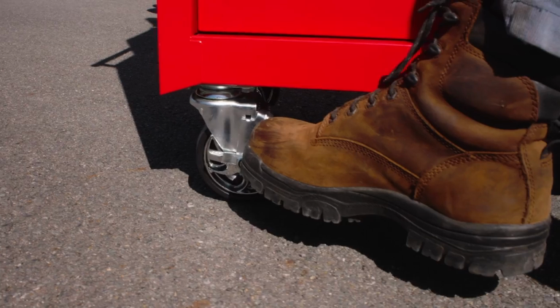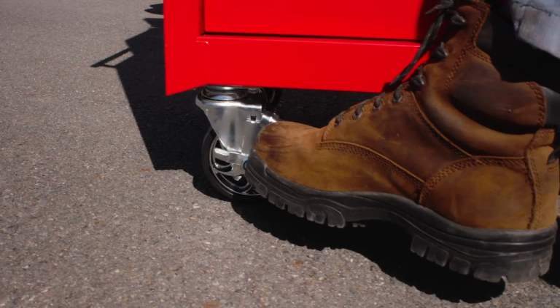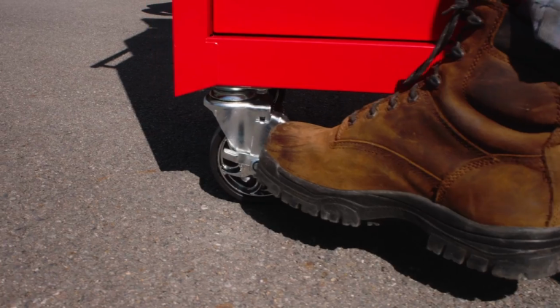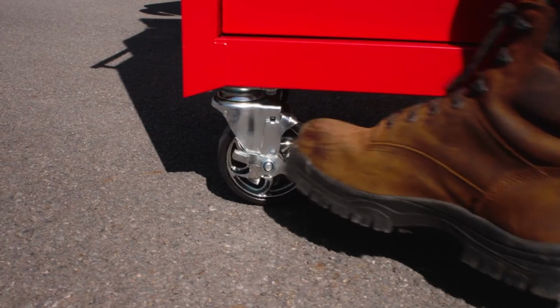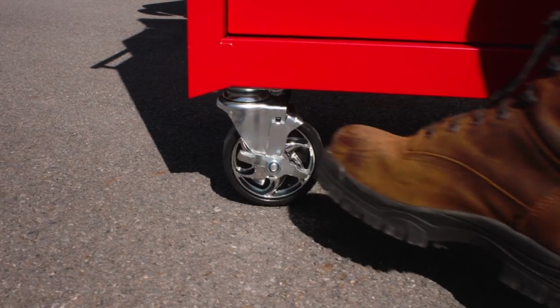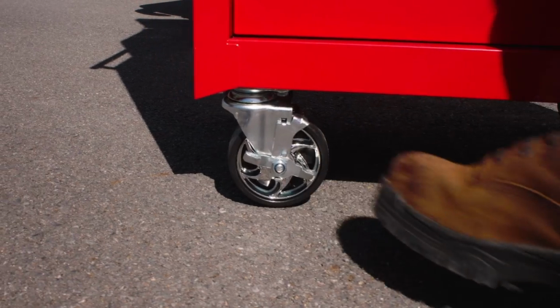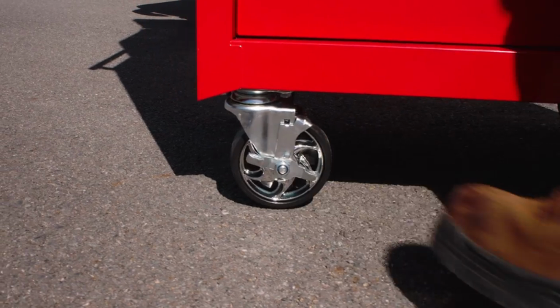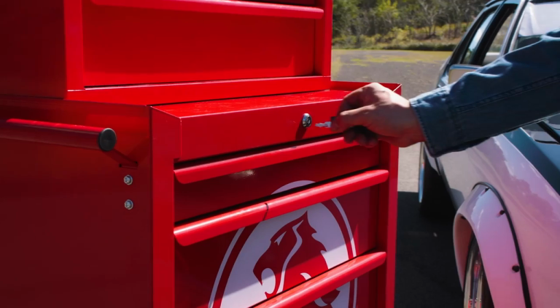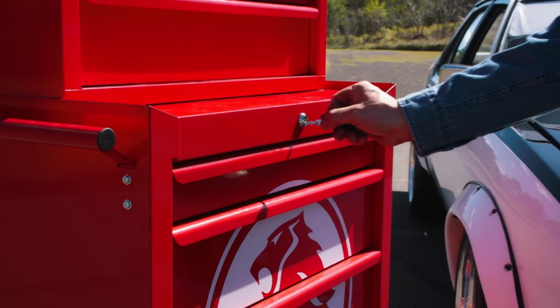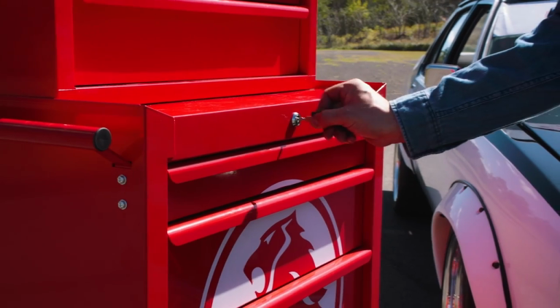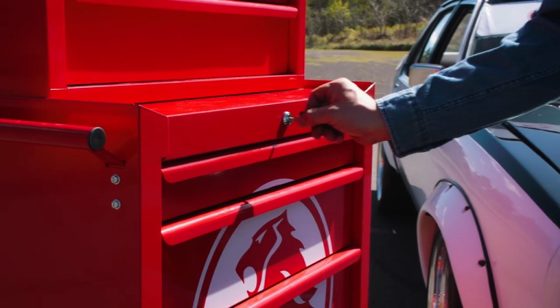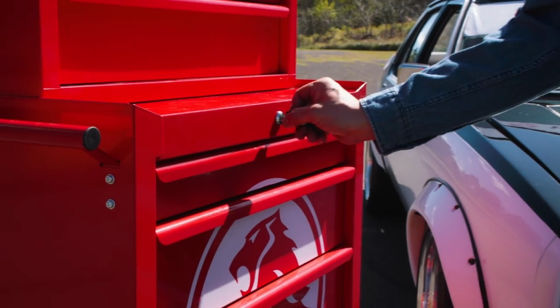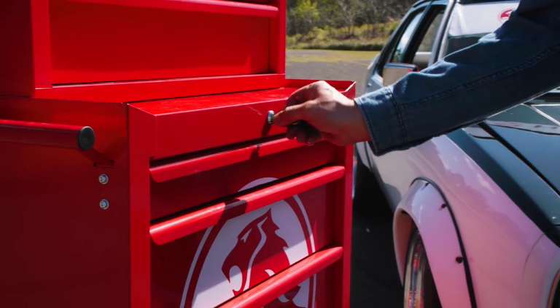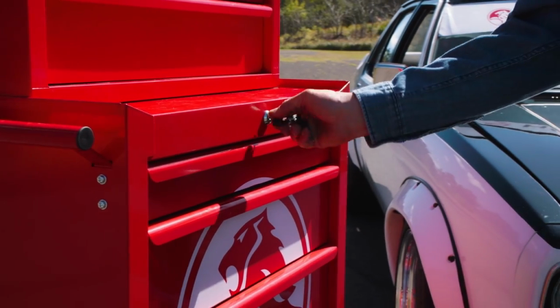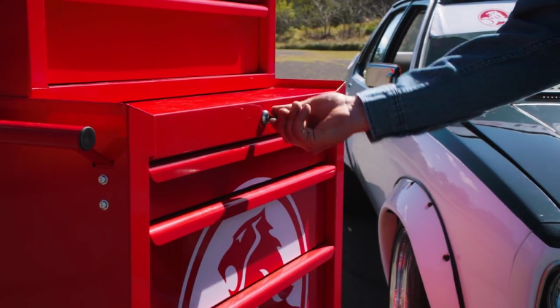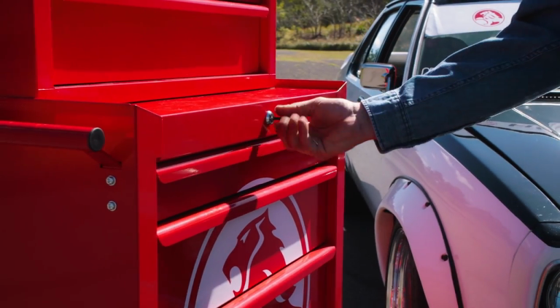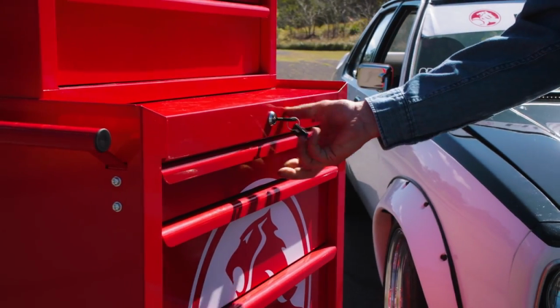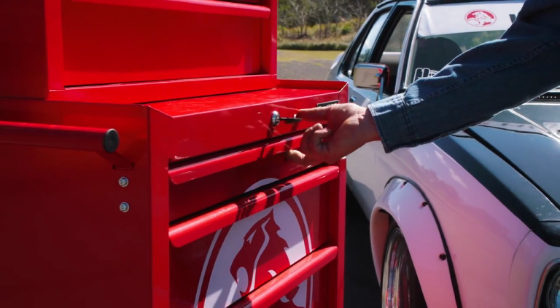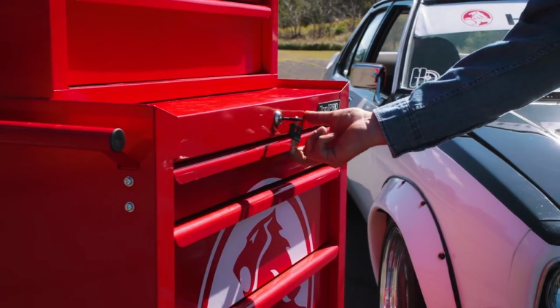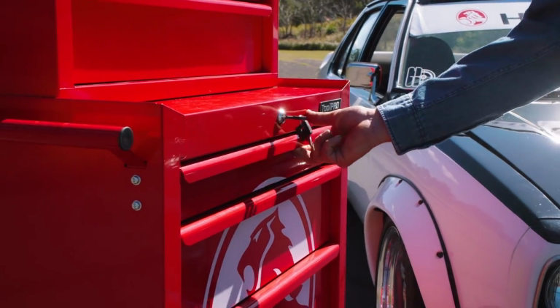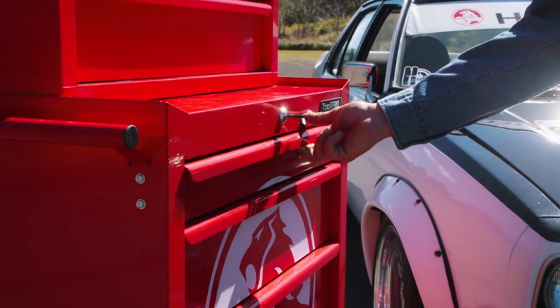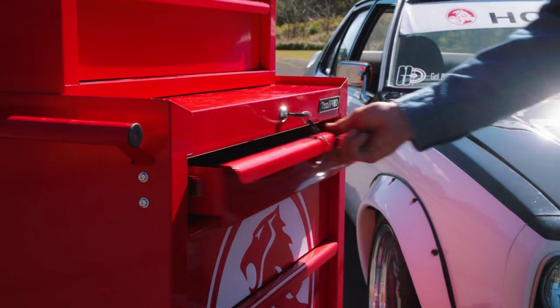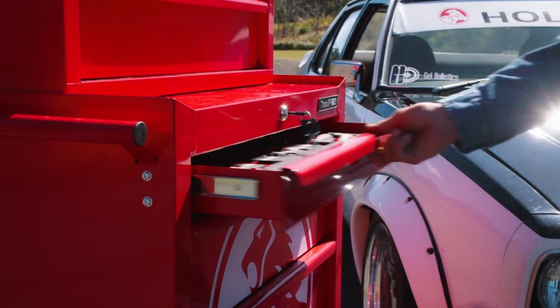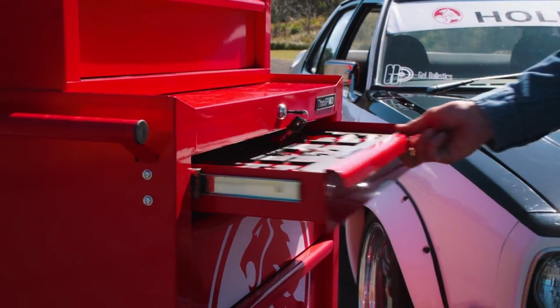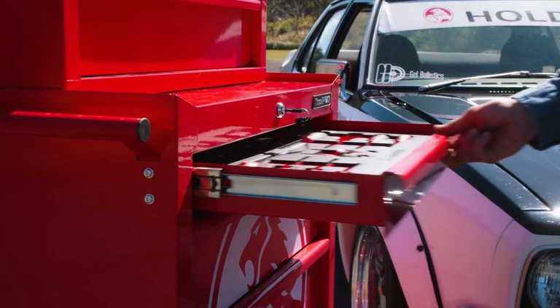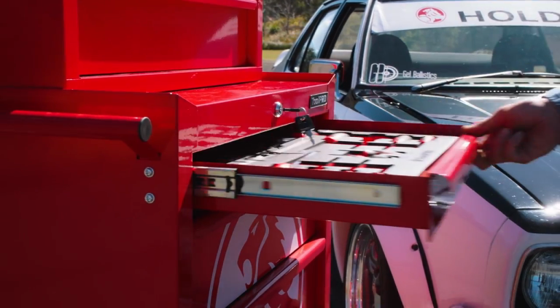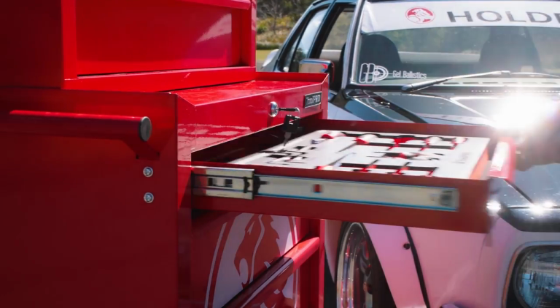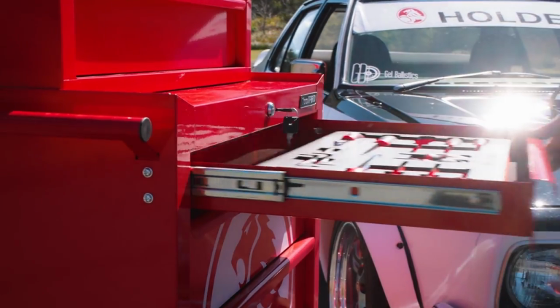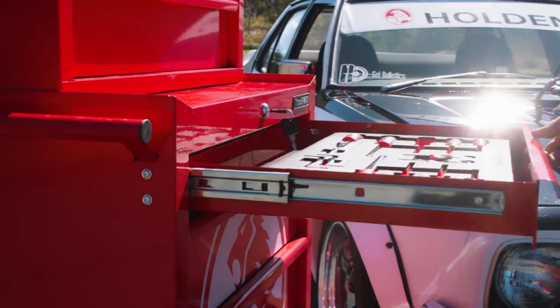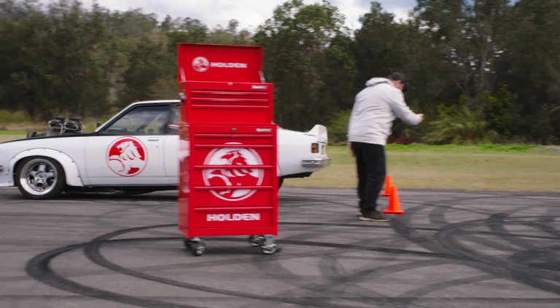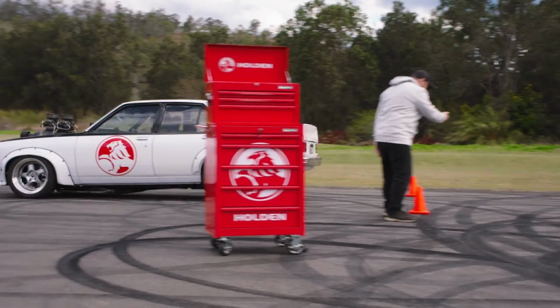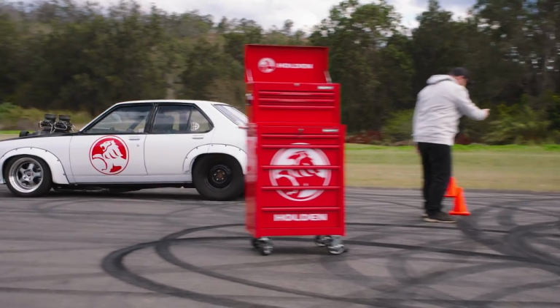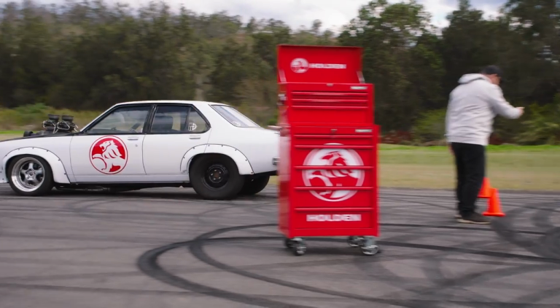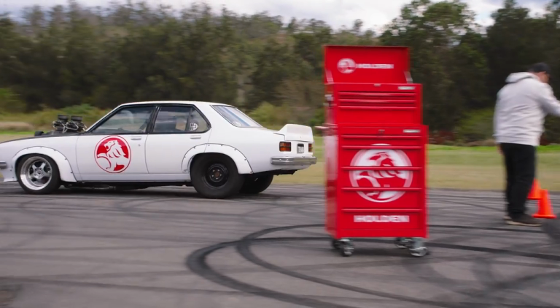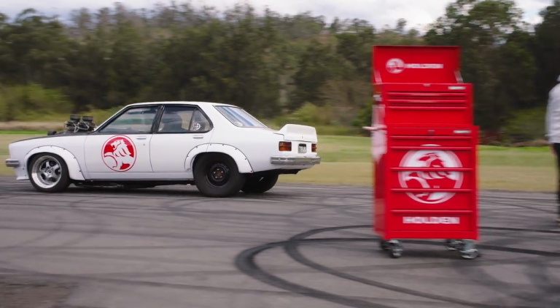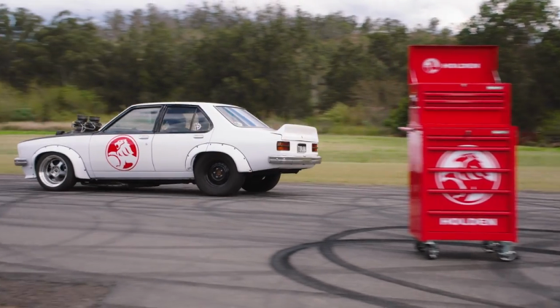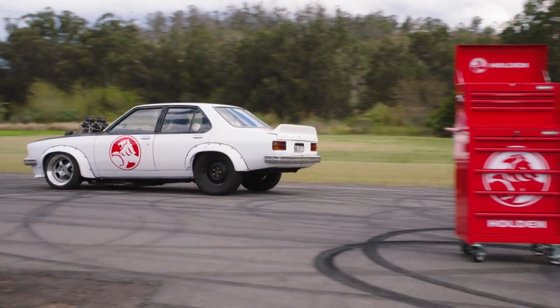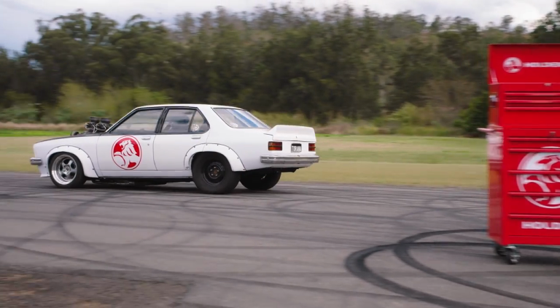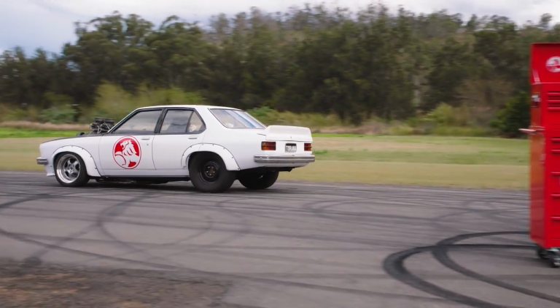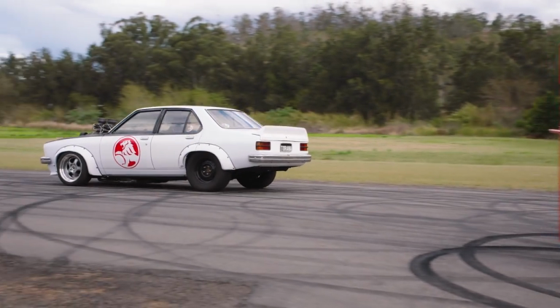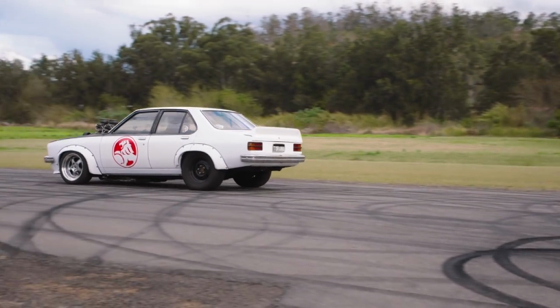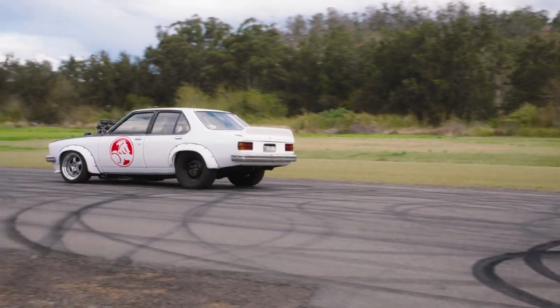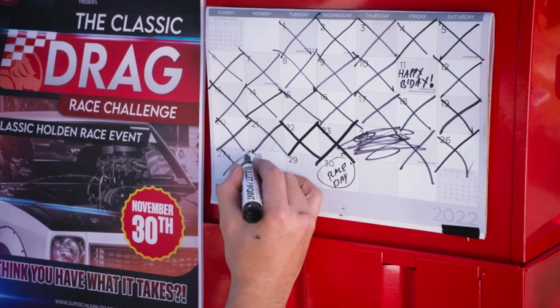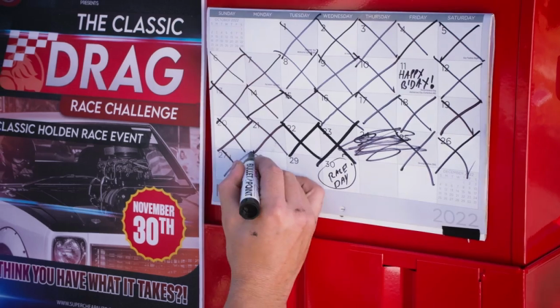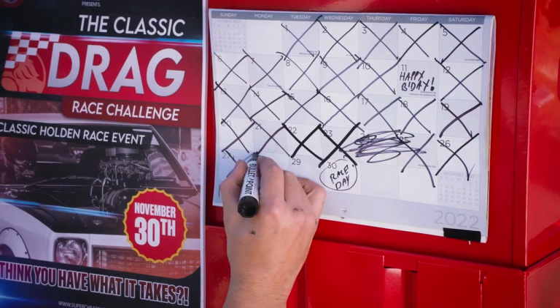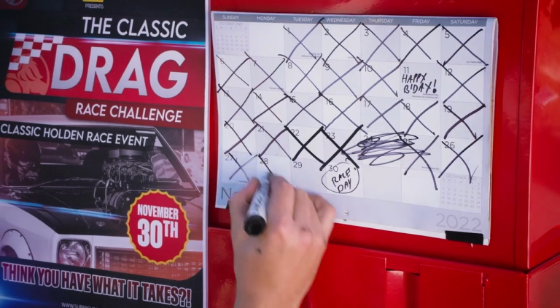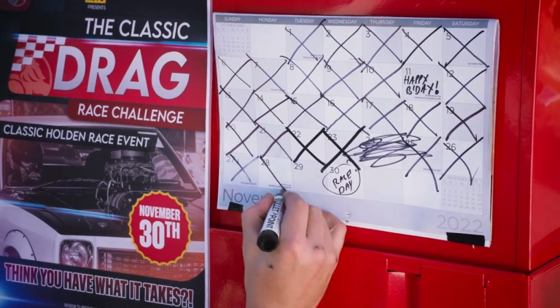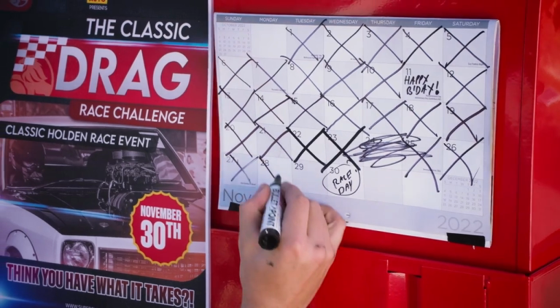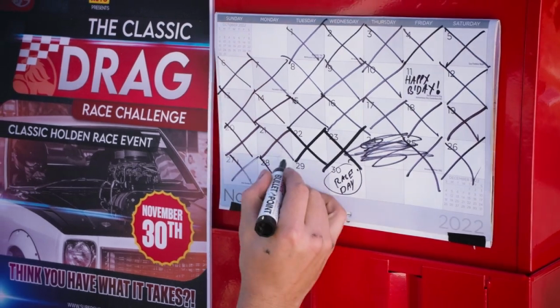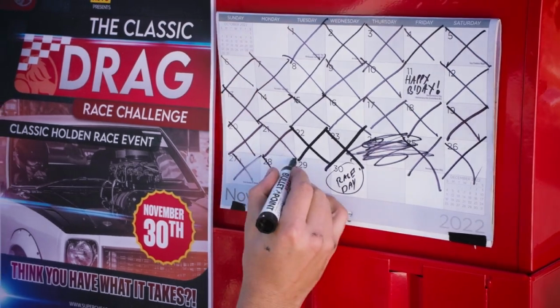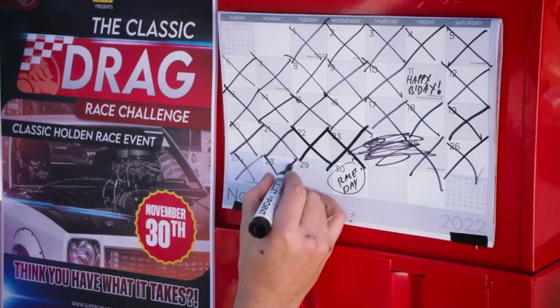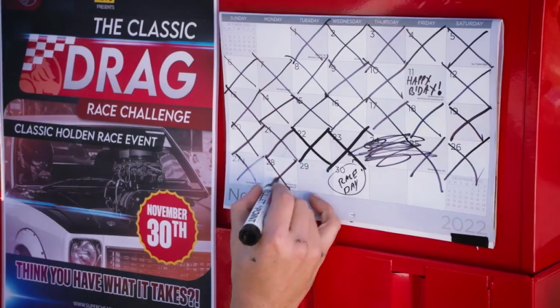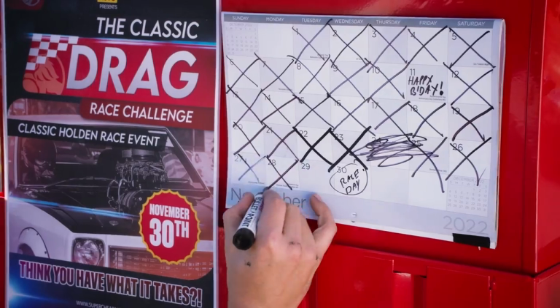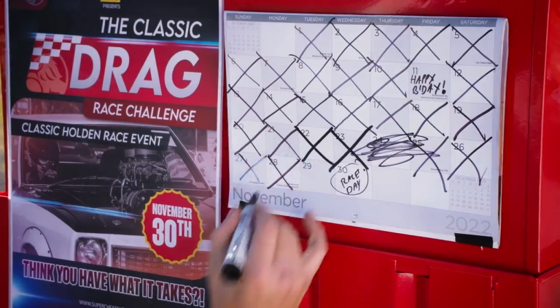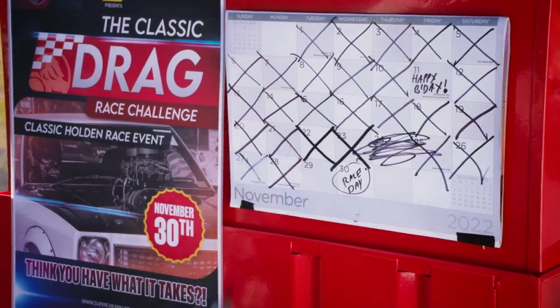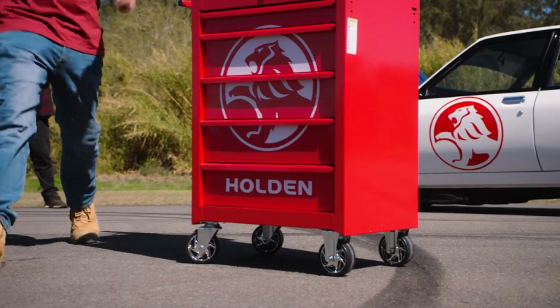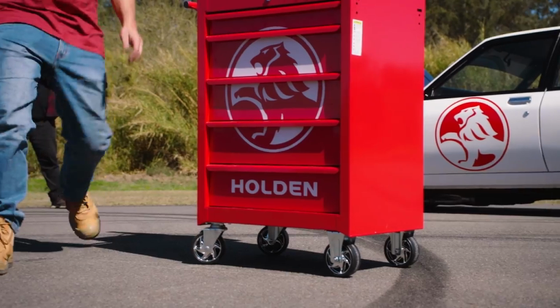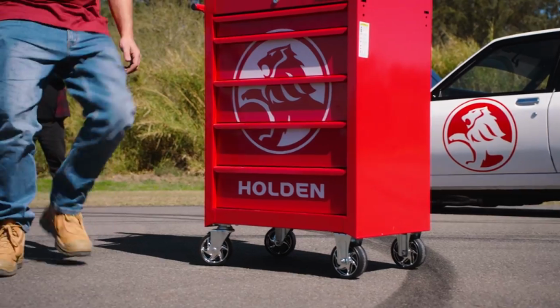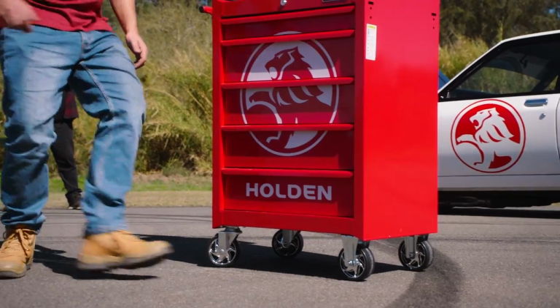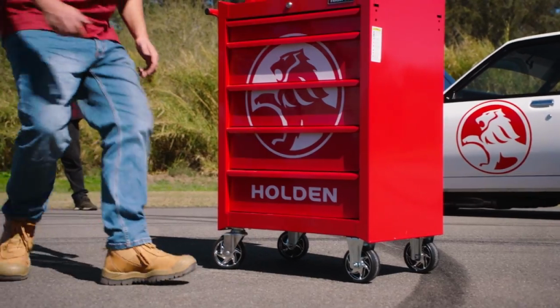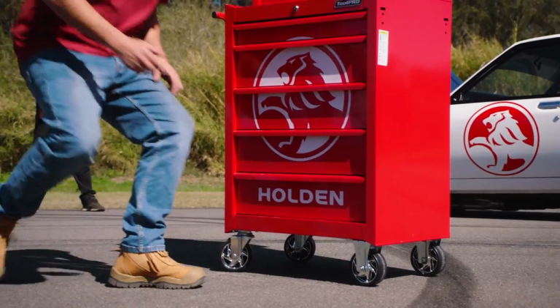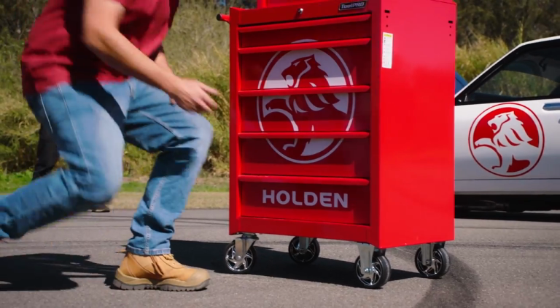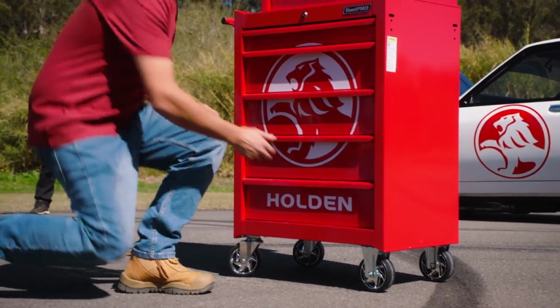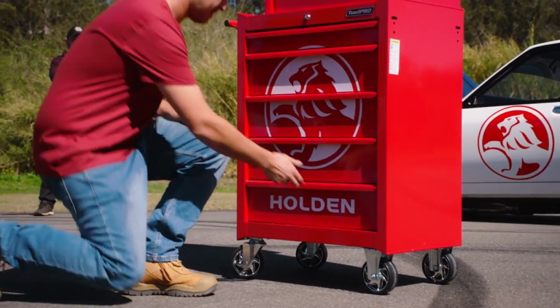Smooth, lockable roller bearing drawers, tough red powder coat finish and the badge that roars just like the race car.